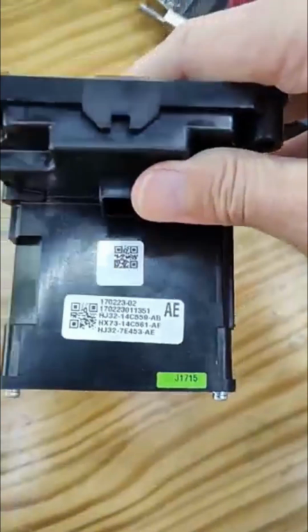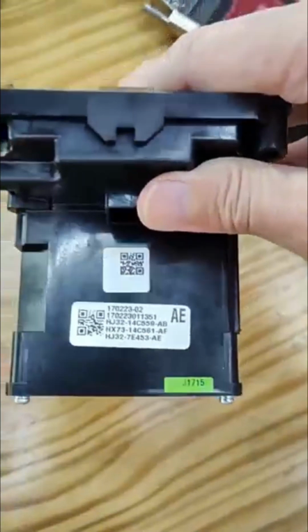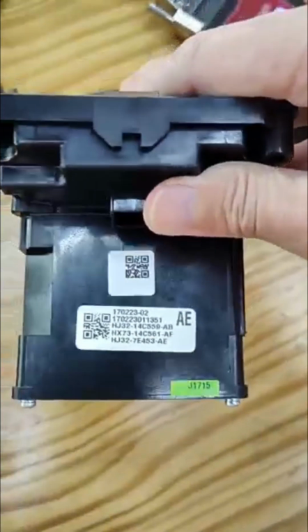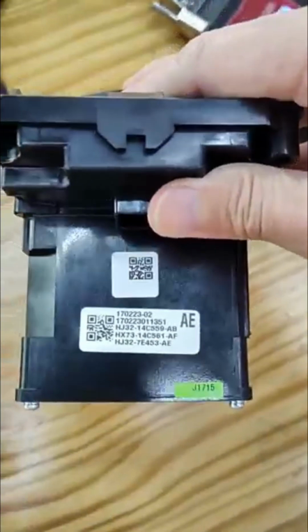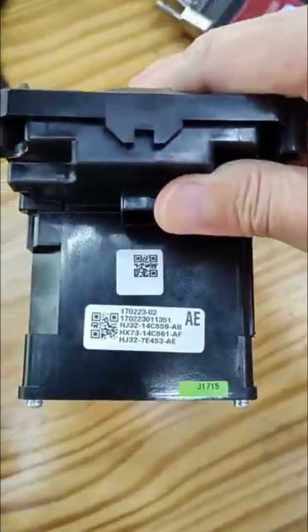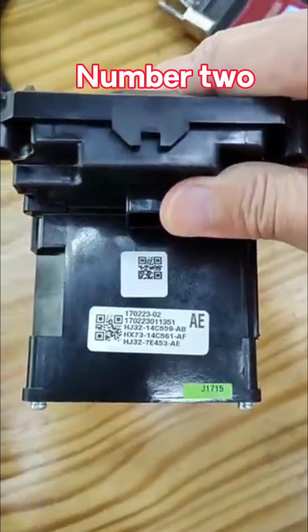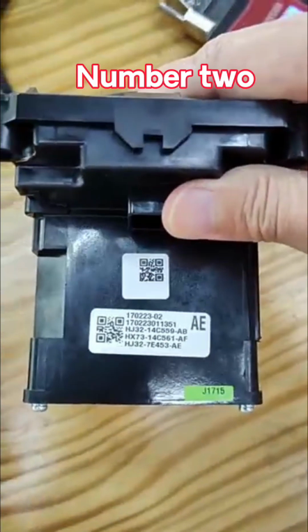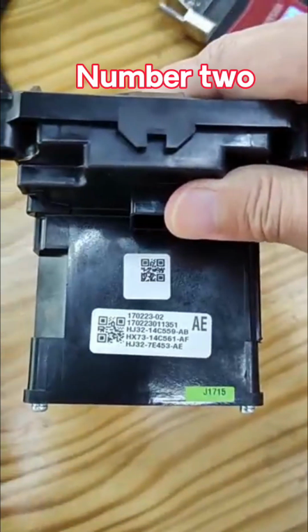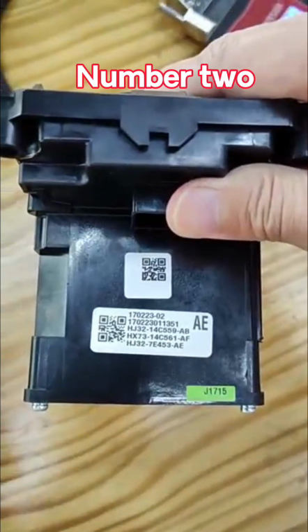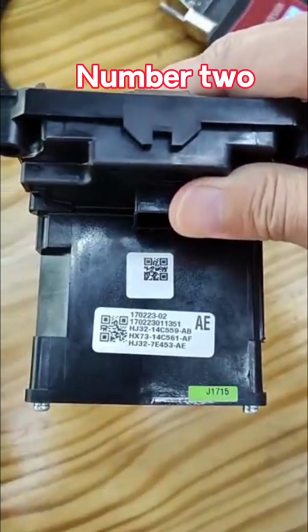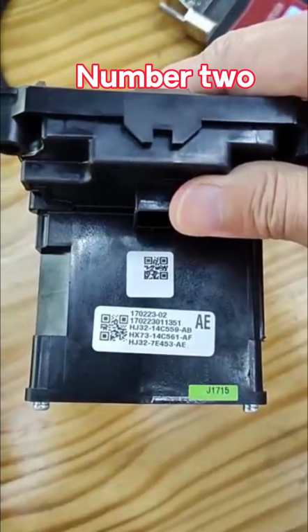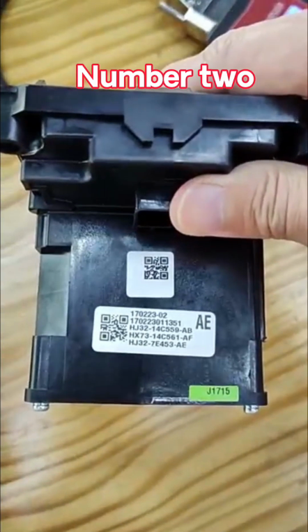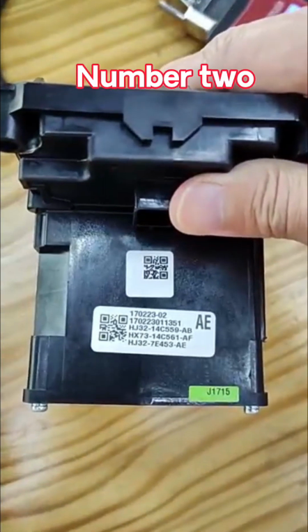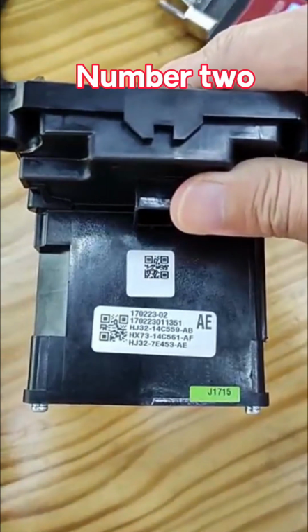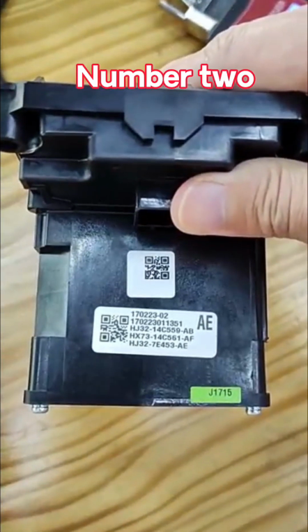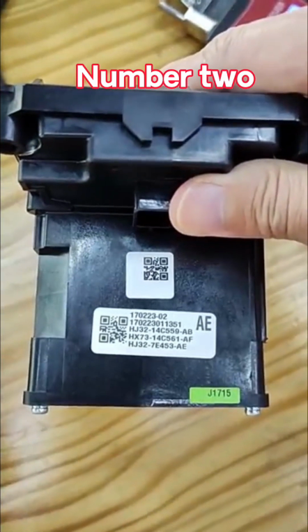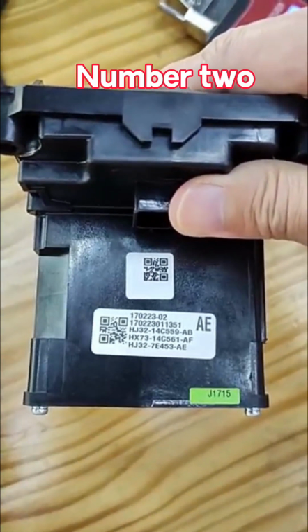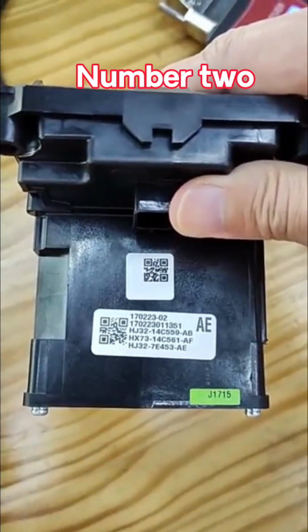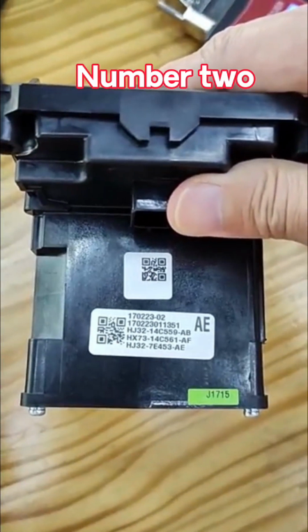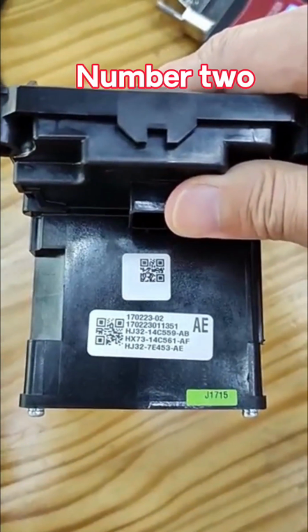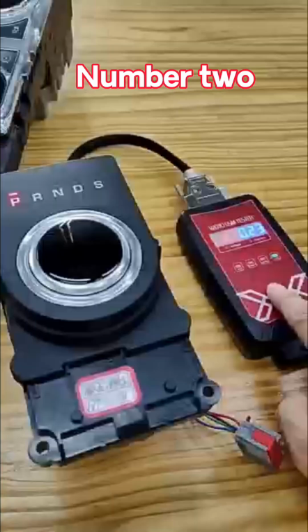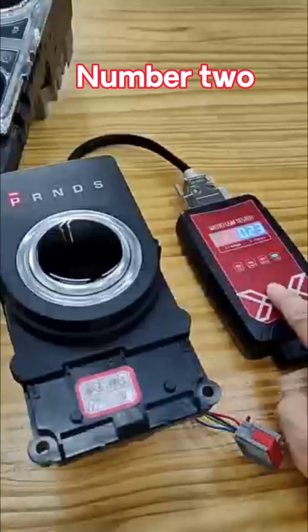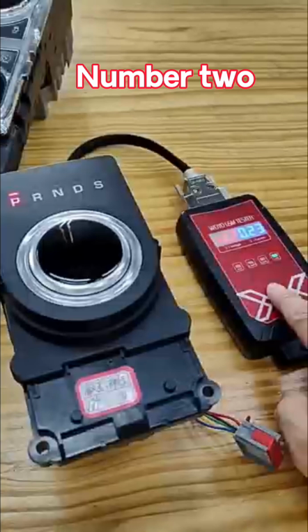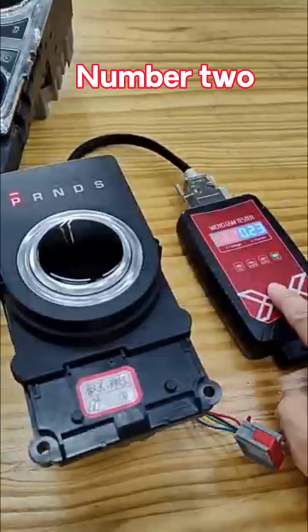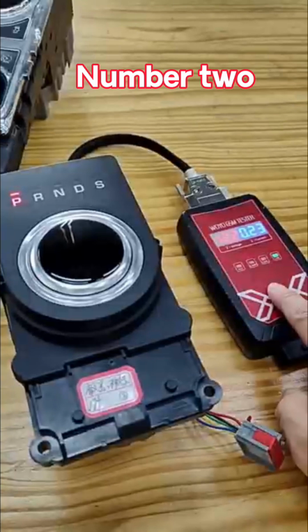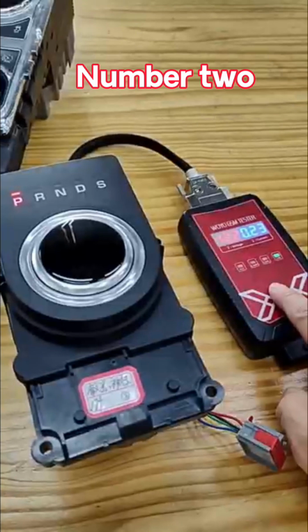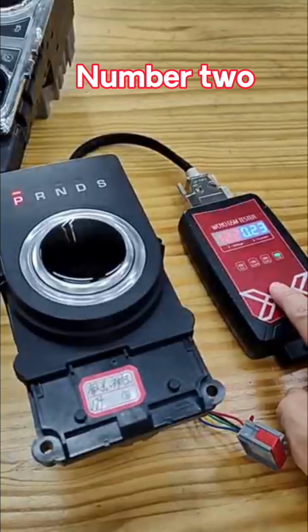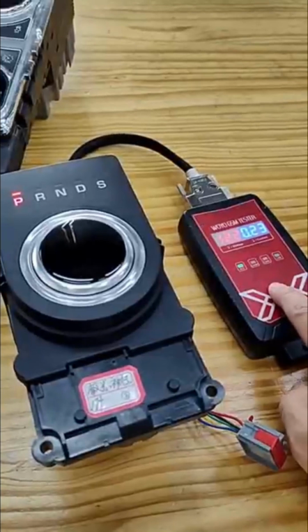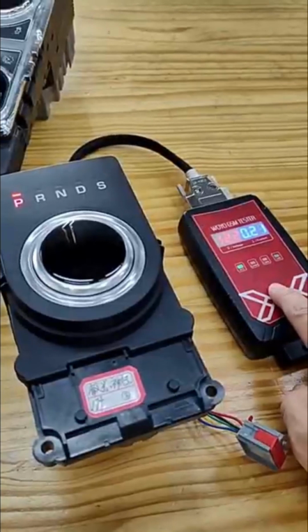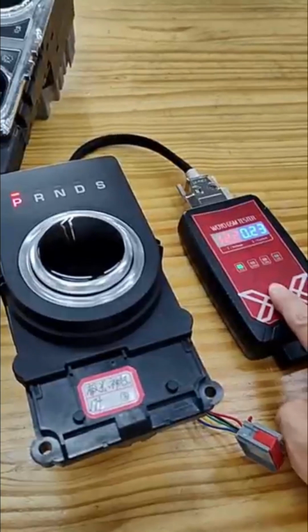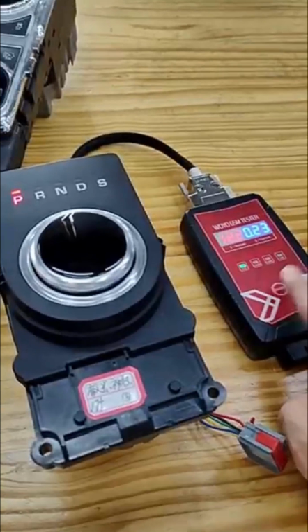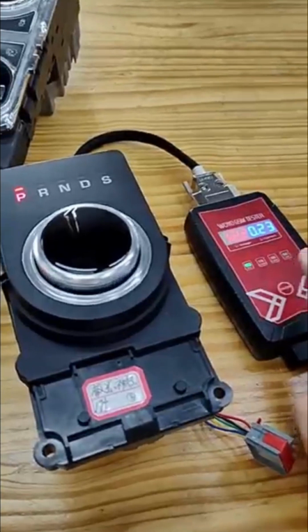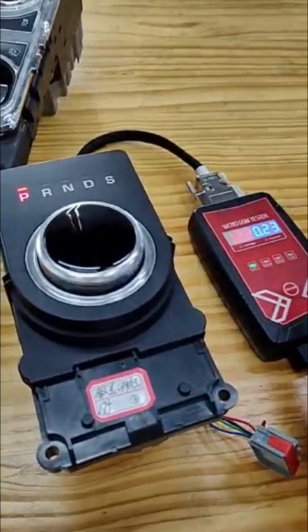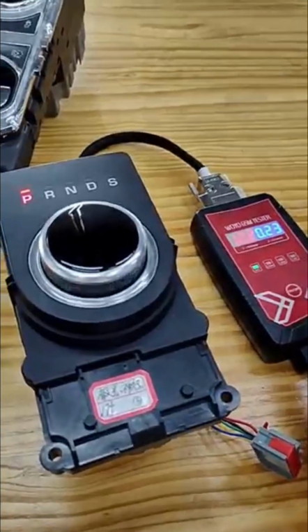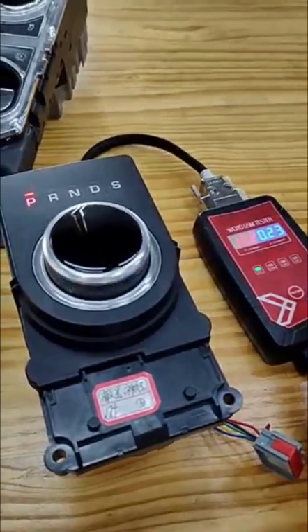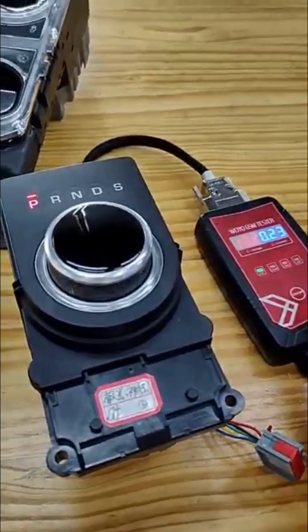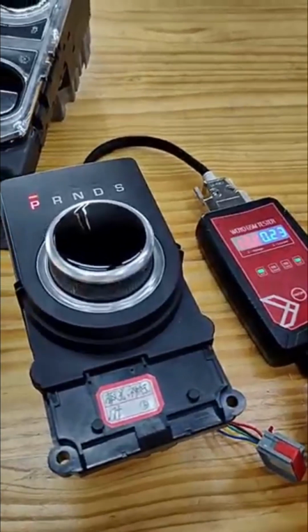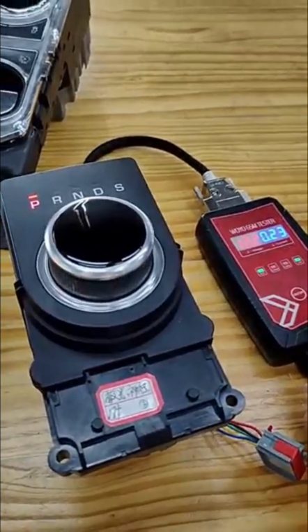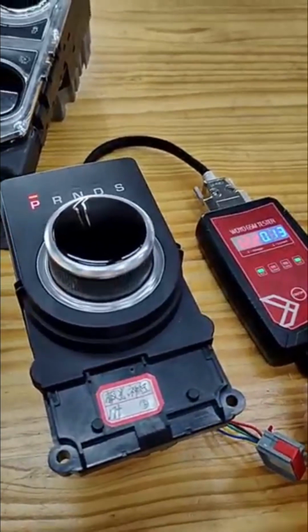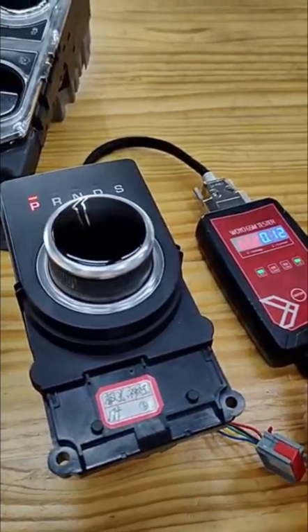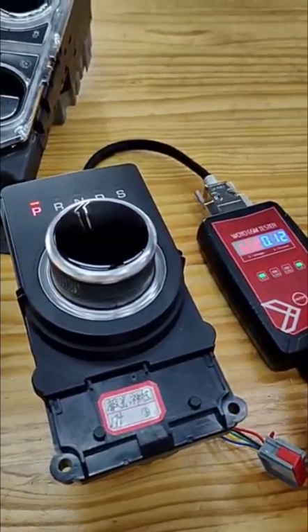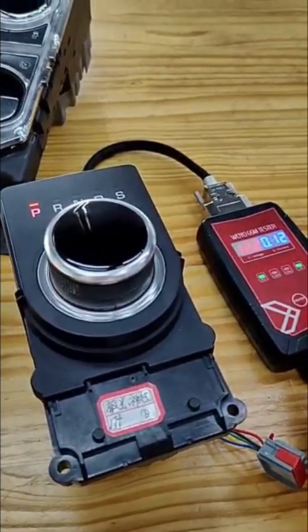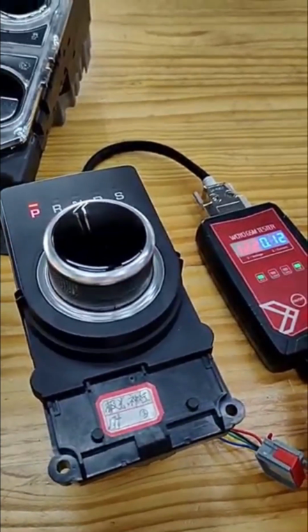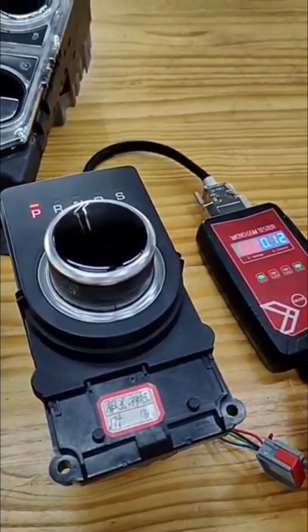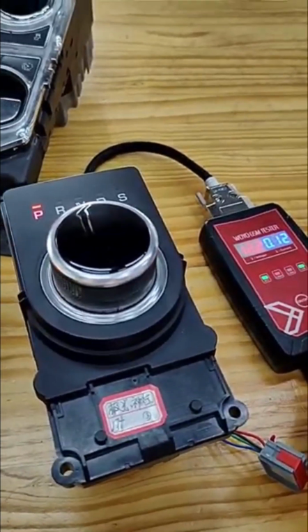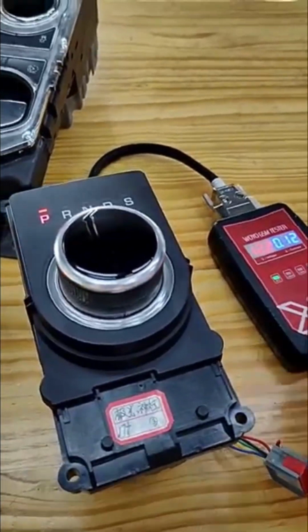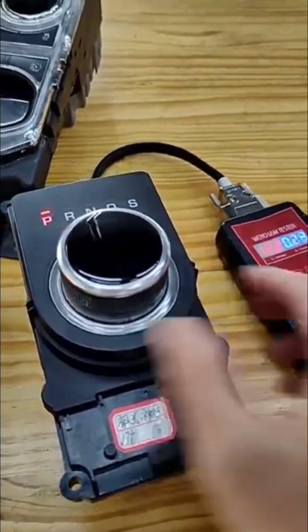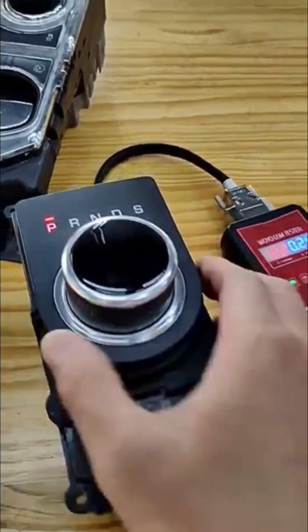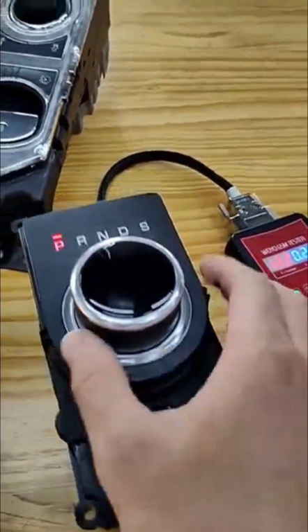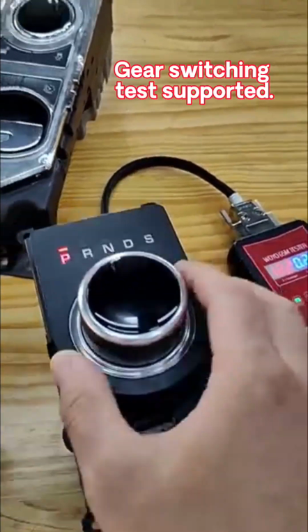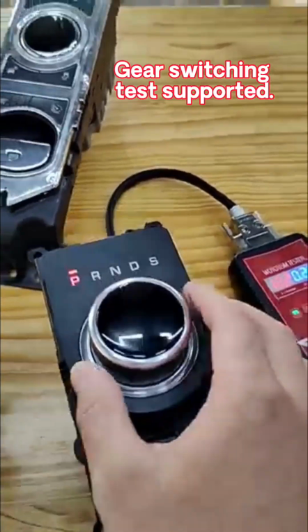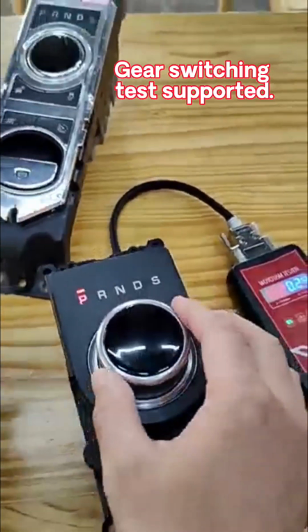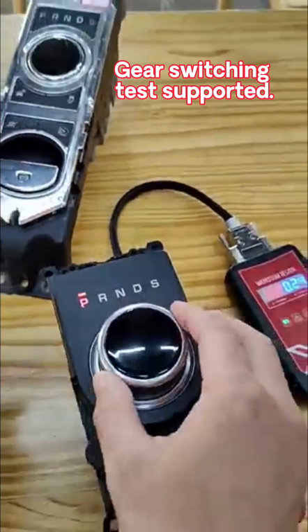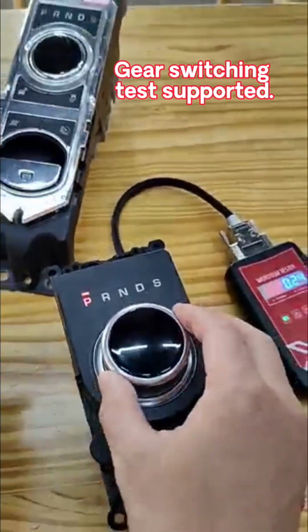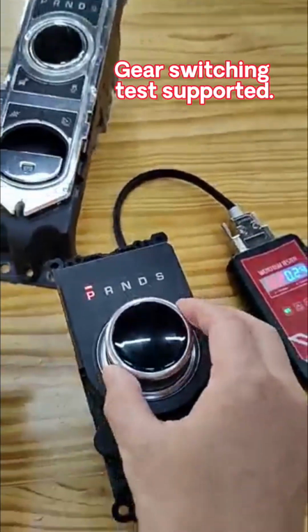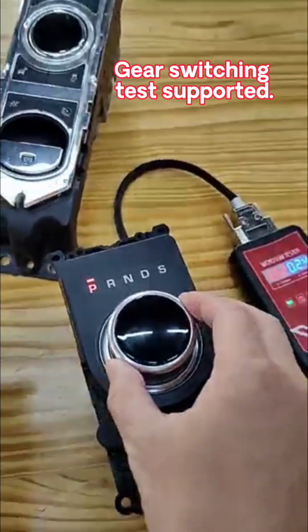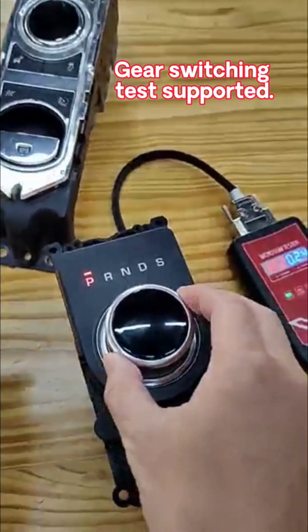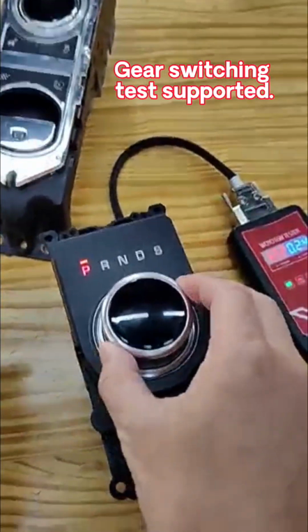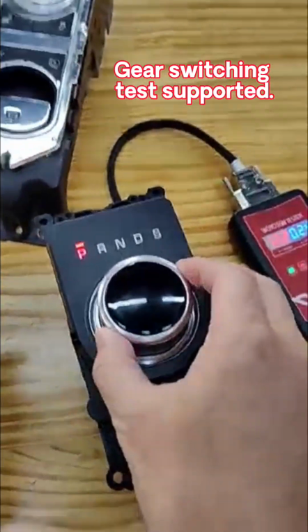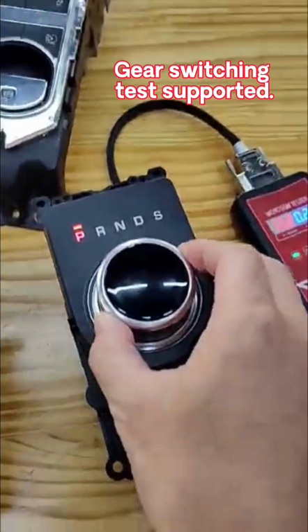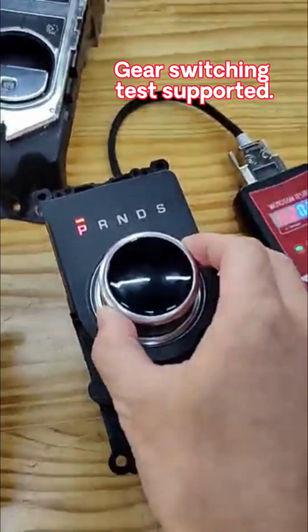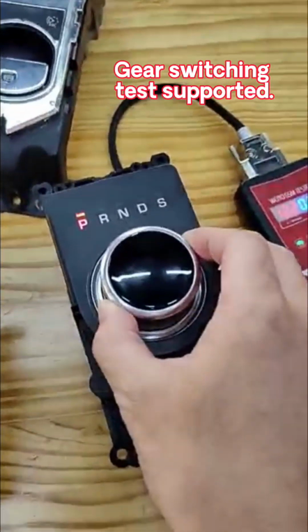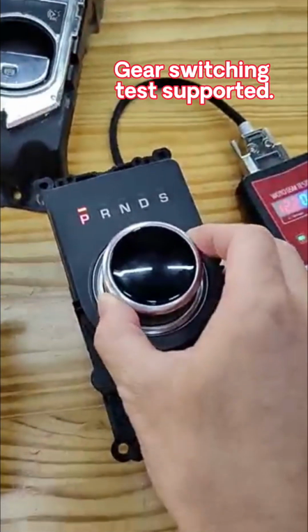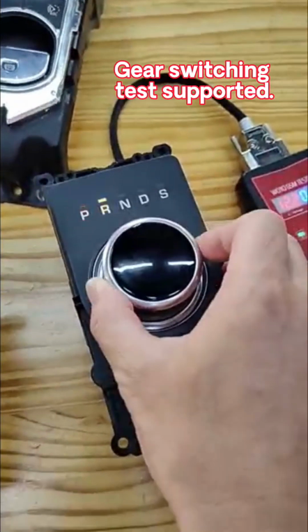Number 2. Here's switching test supported.